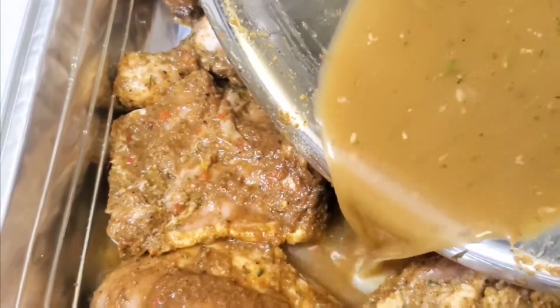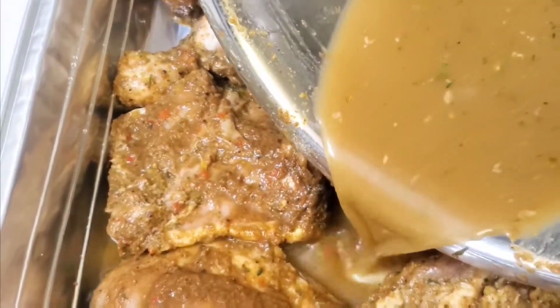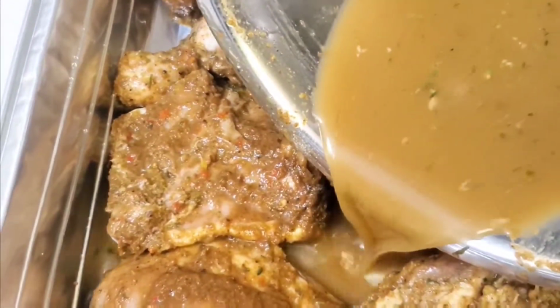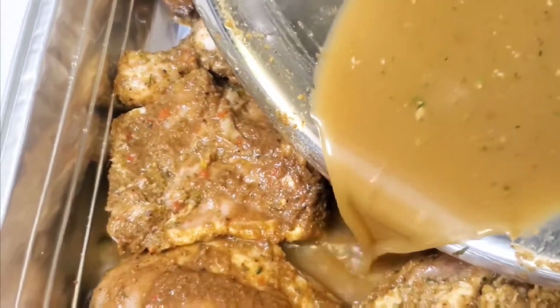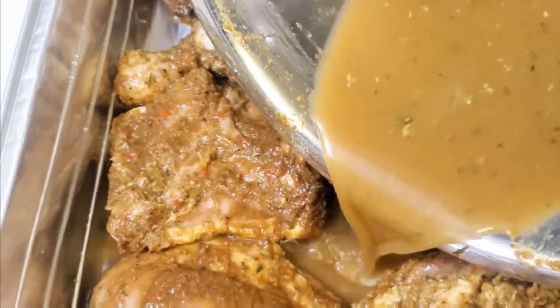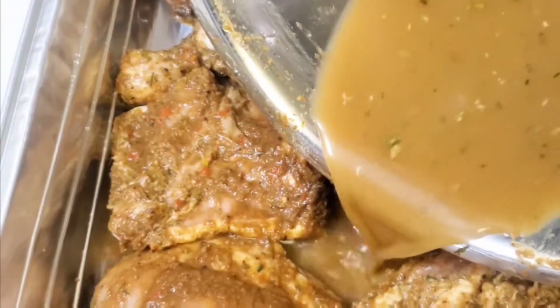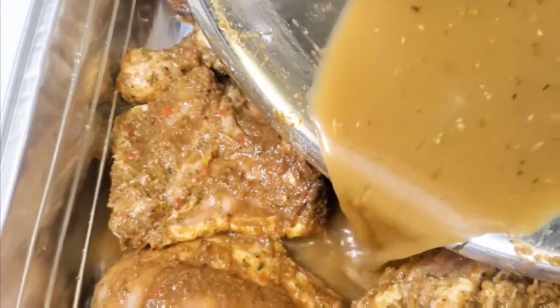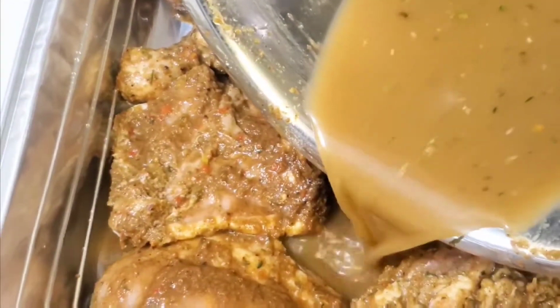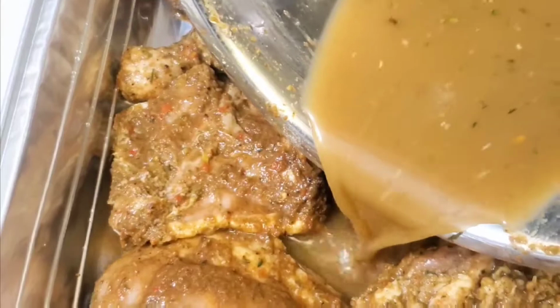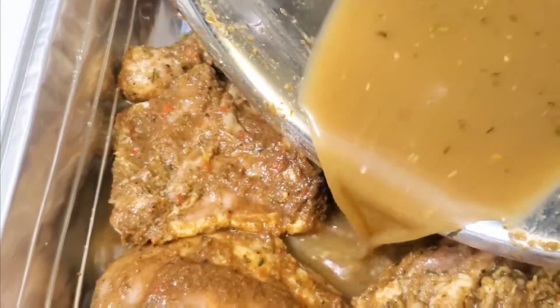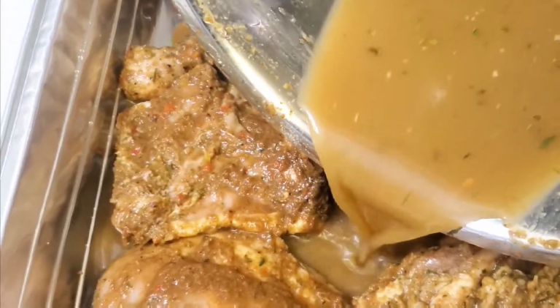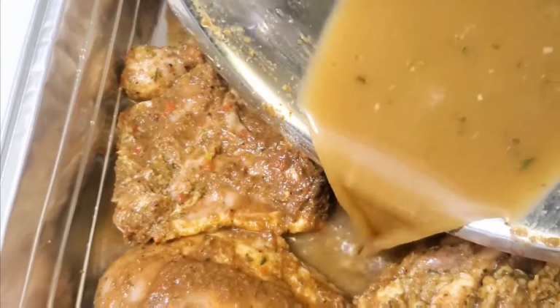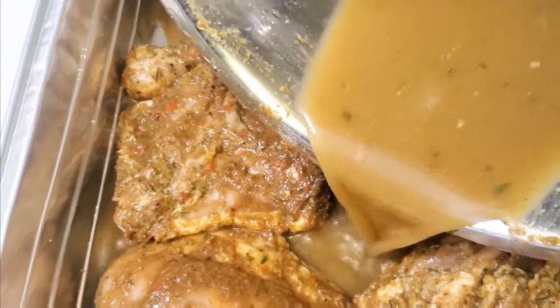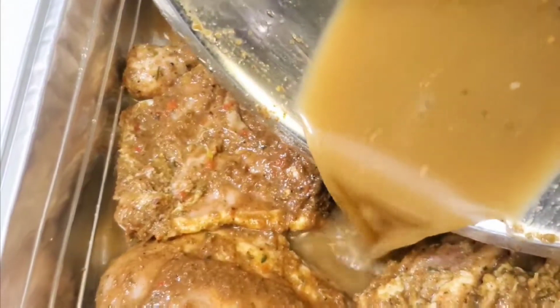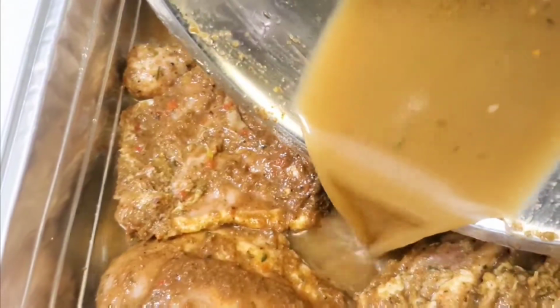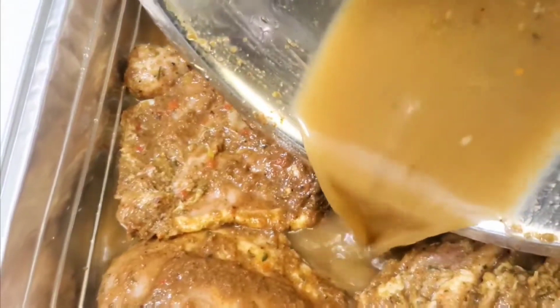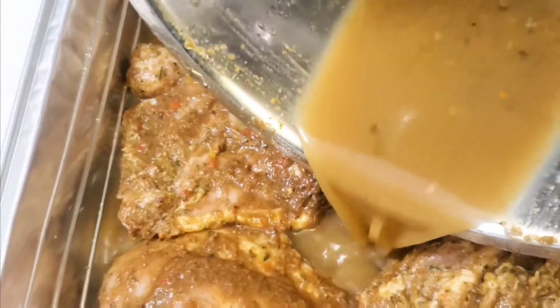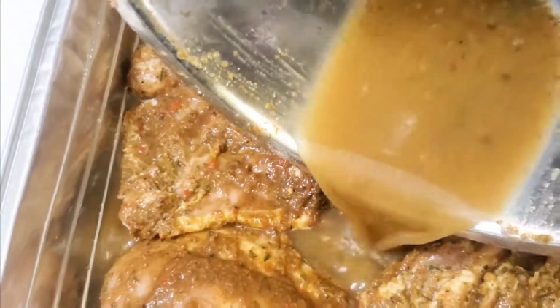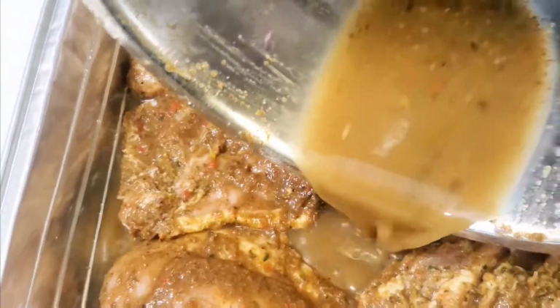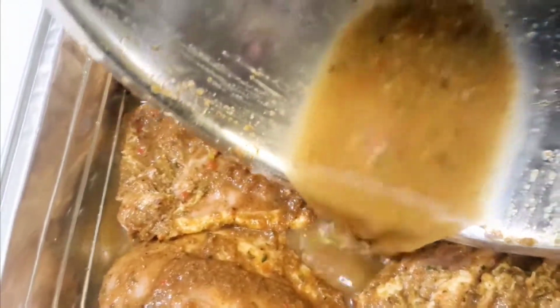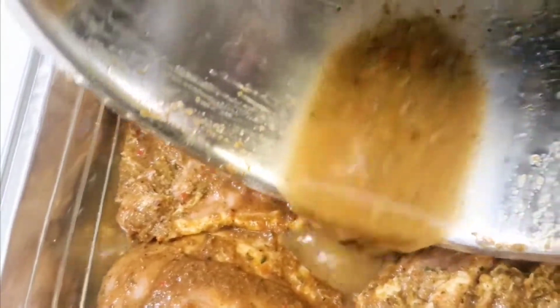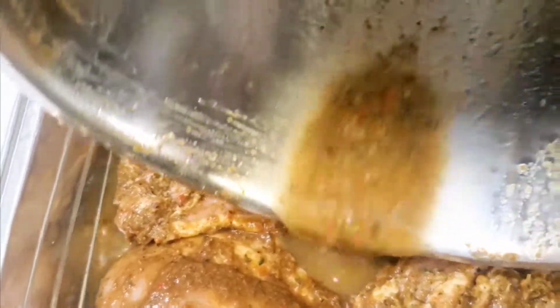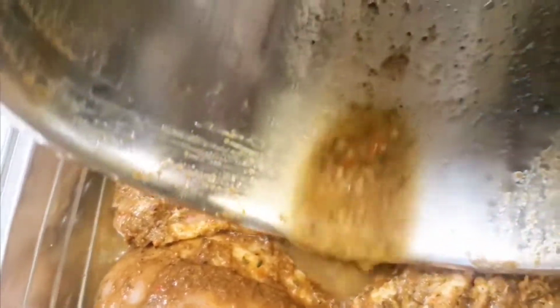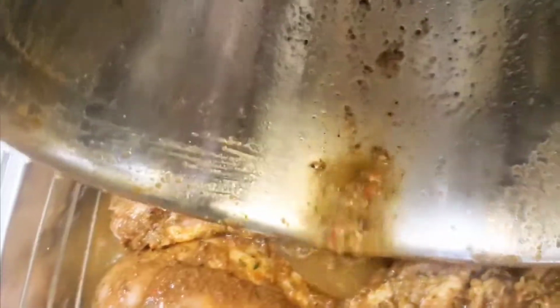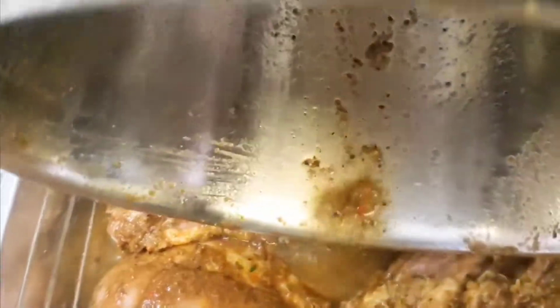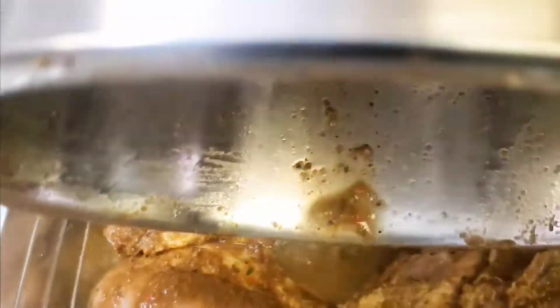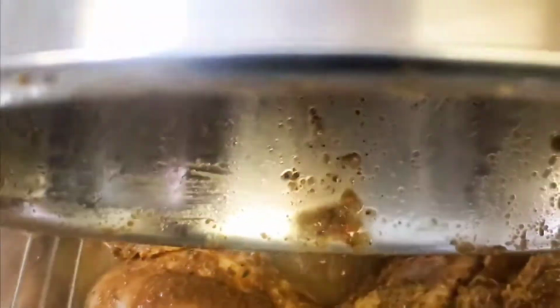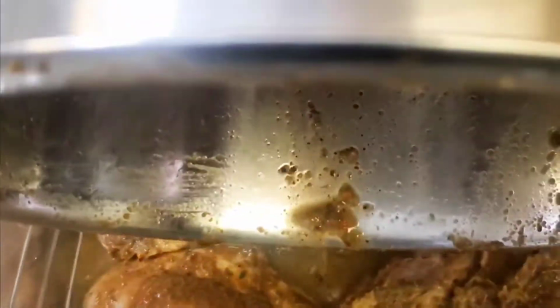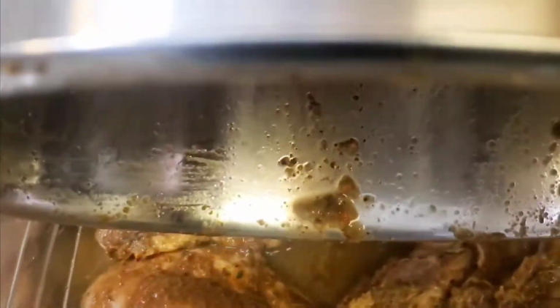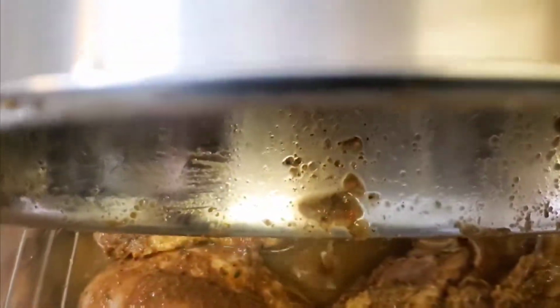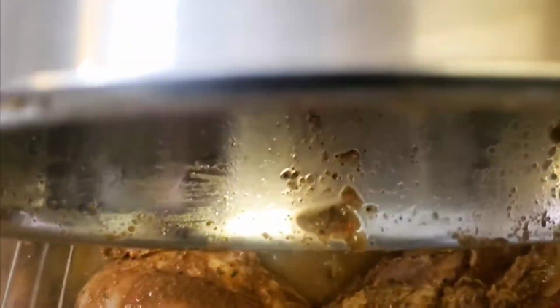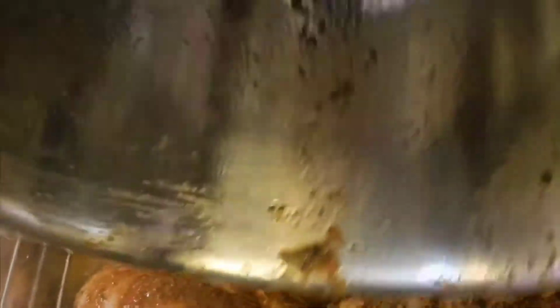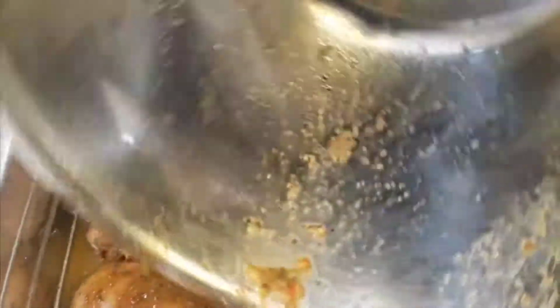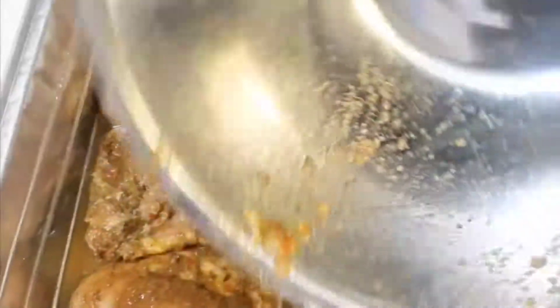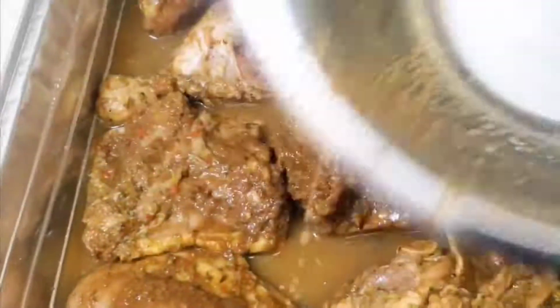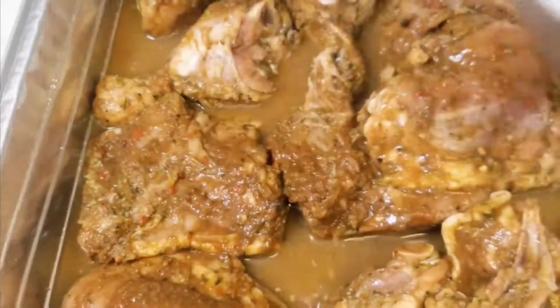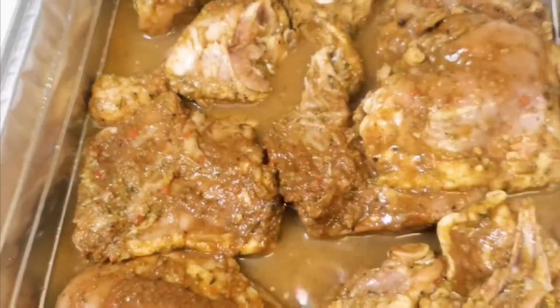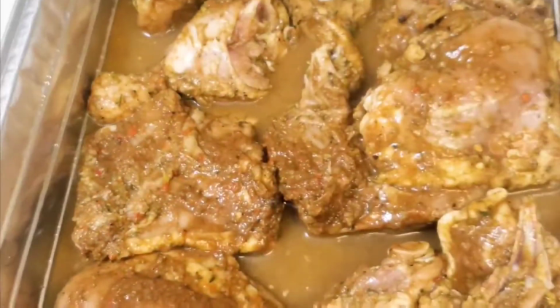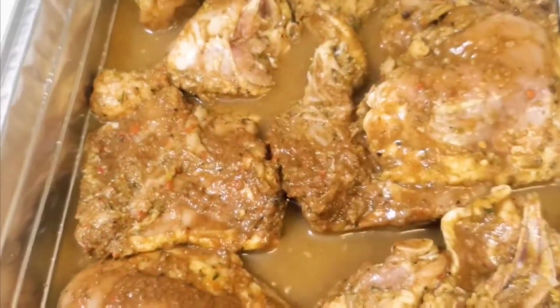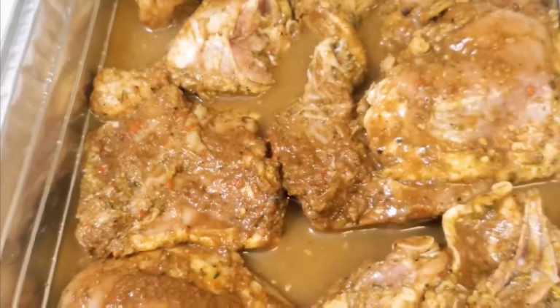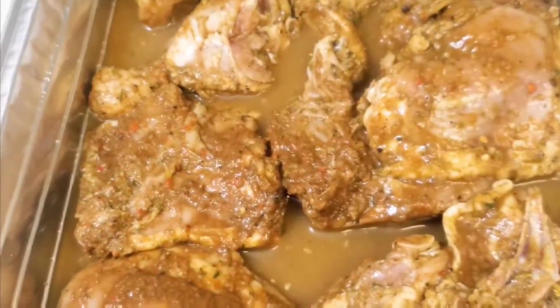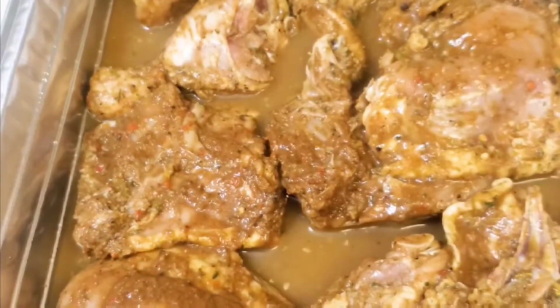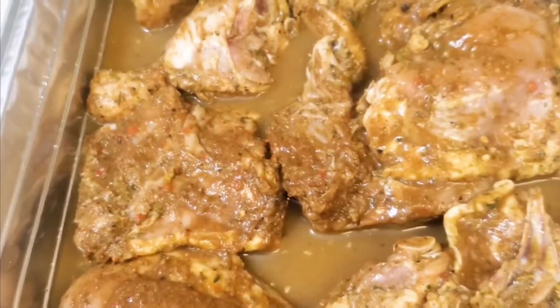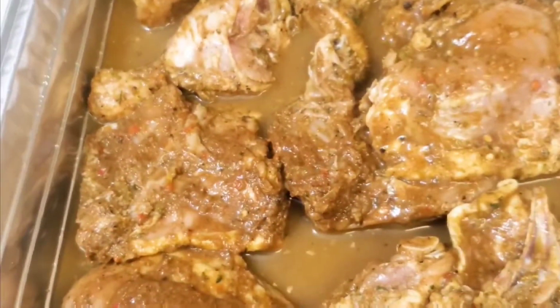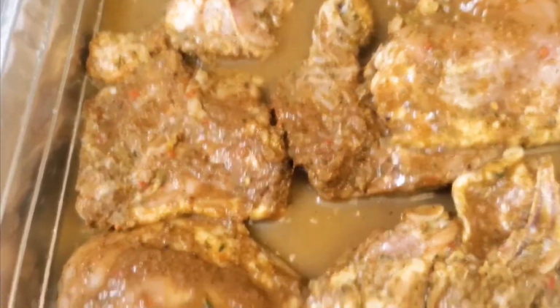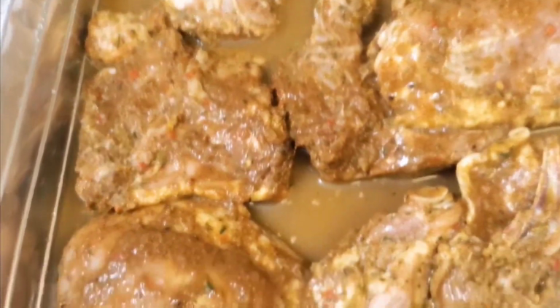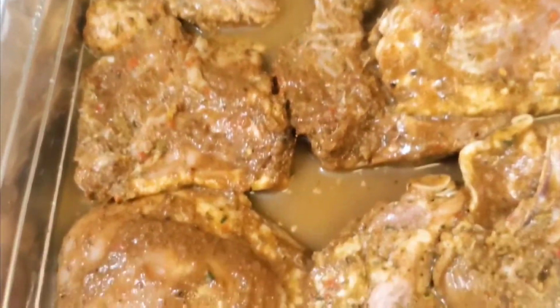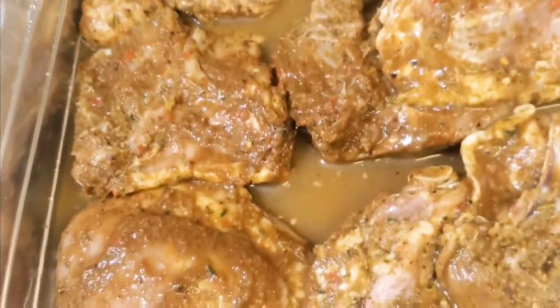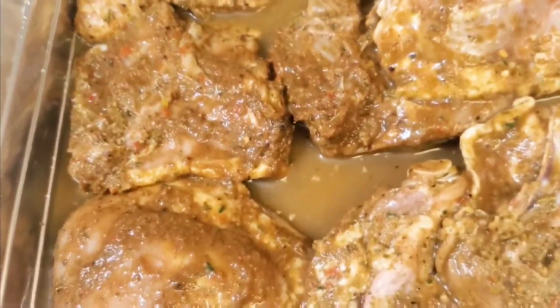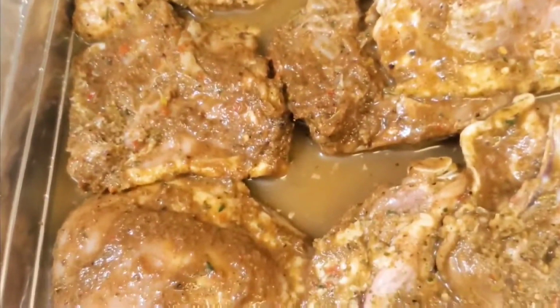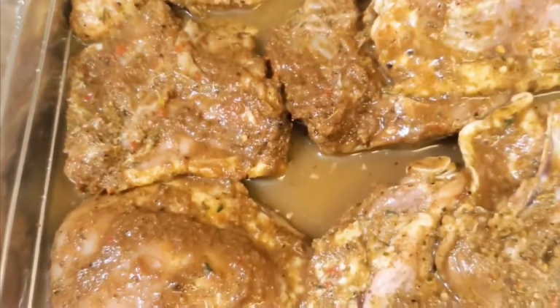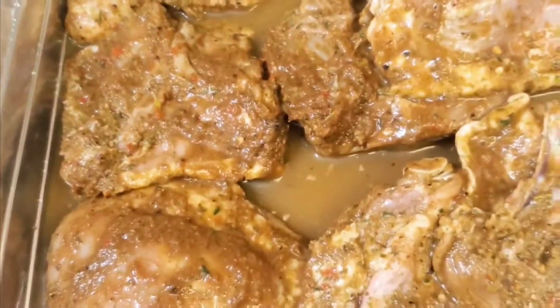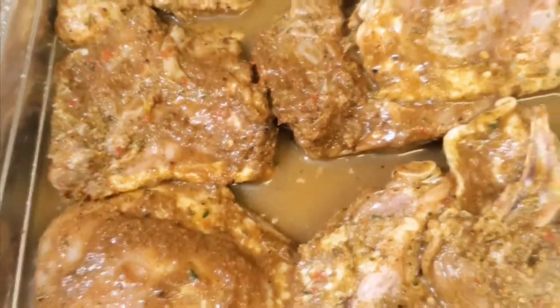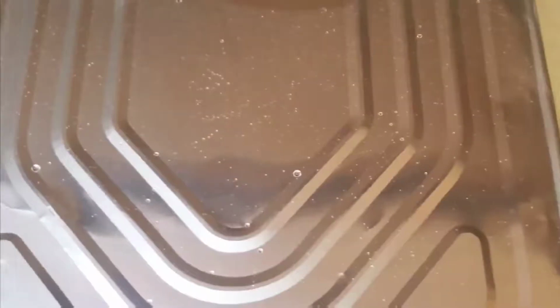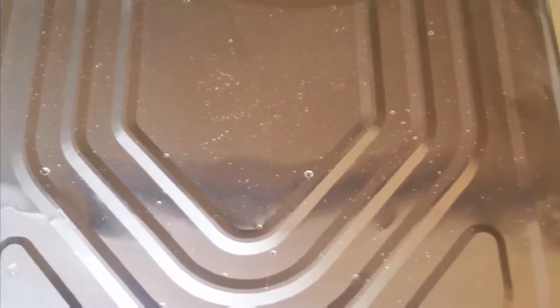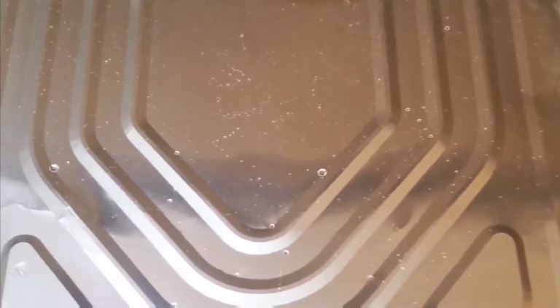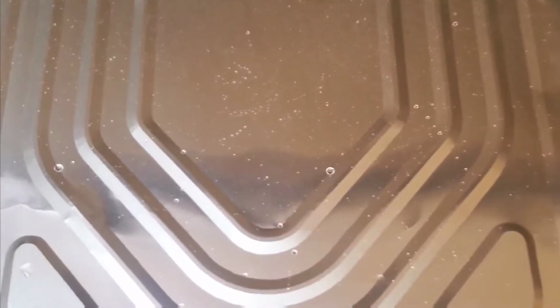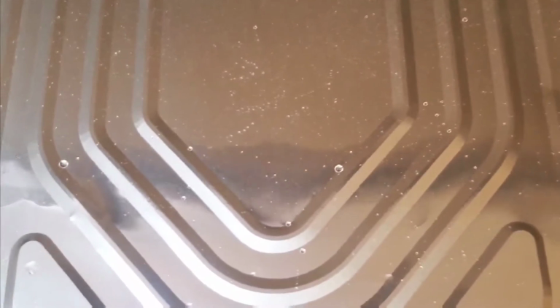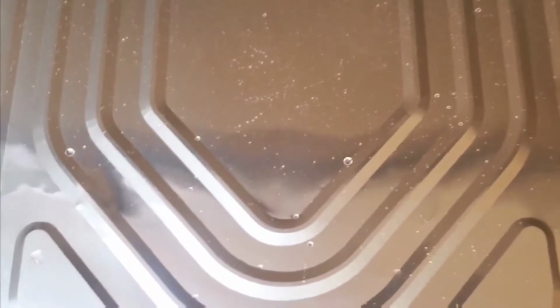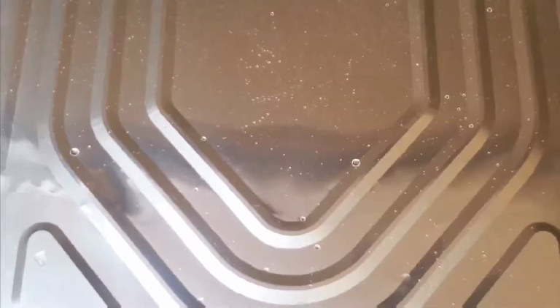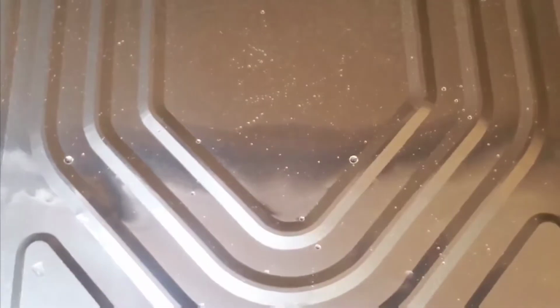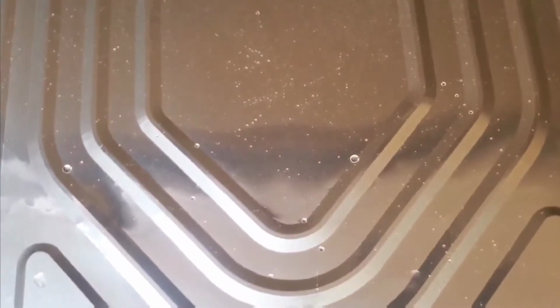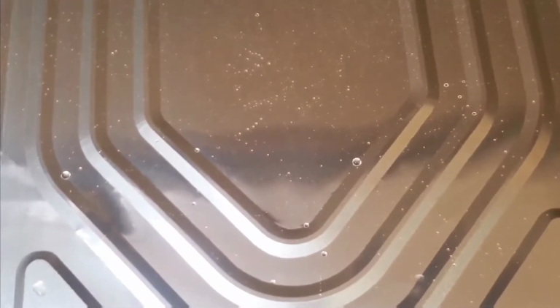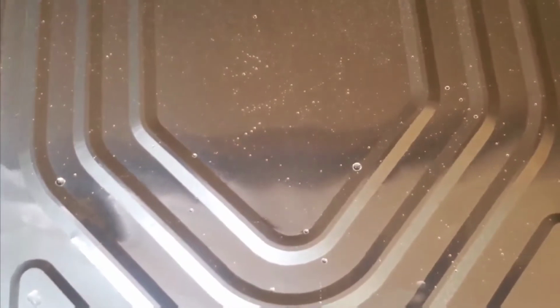Homemade, your style, how you want it, healthy, low sodium, to your liking. Out!